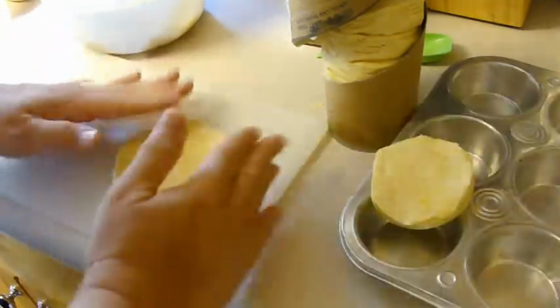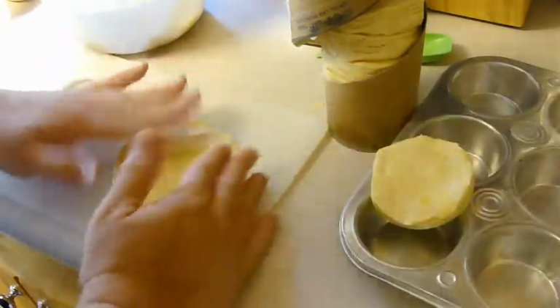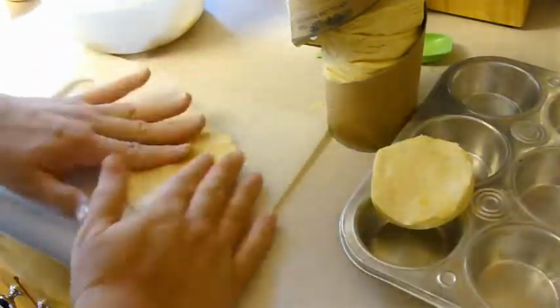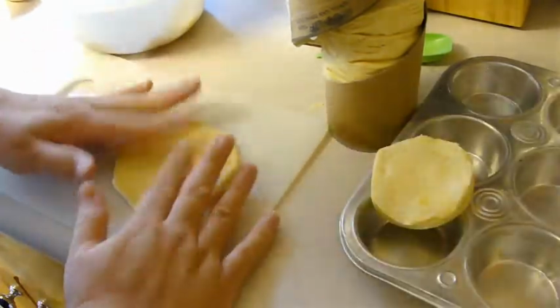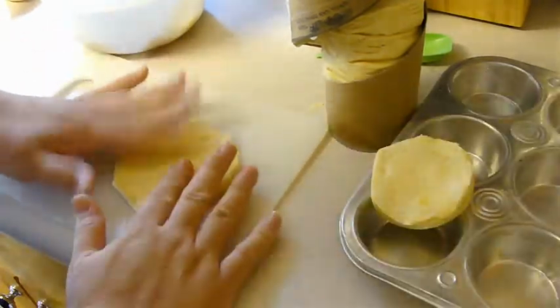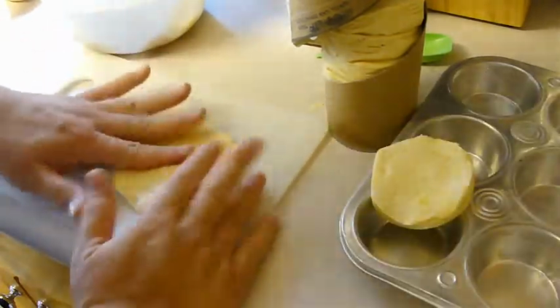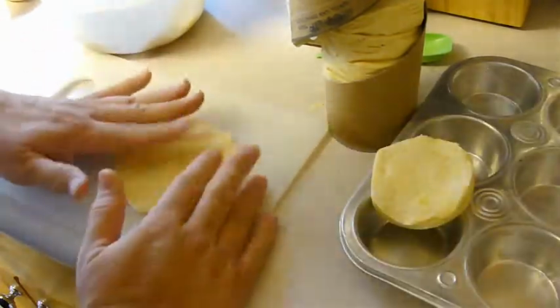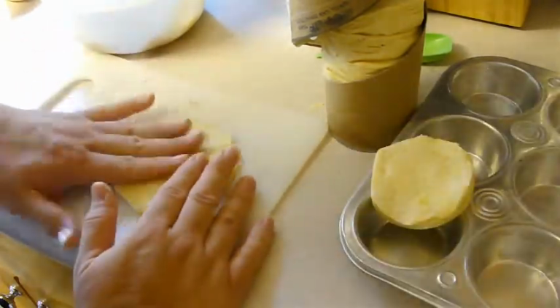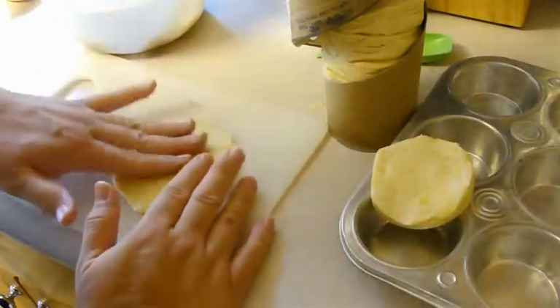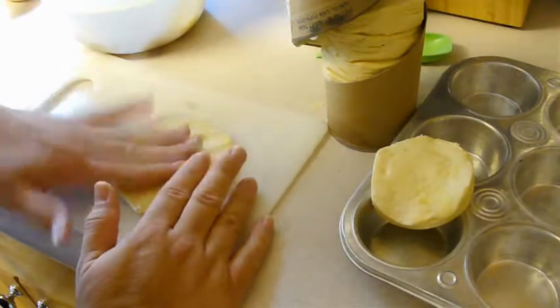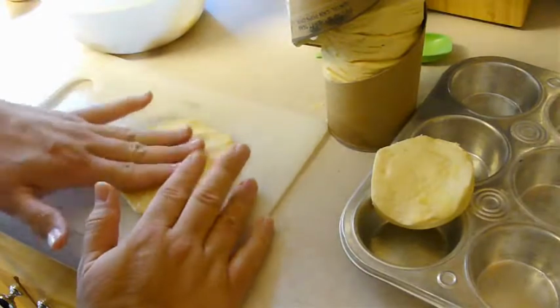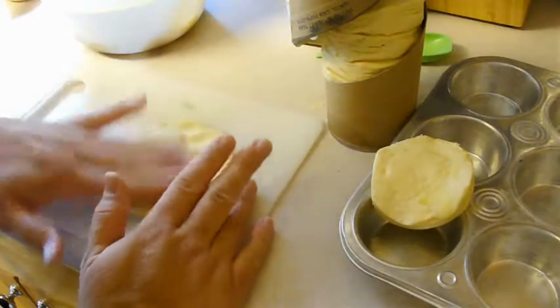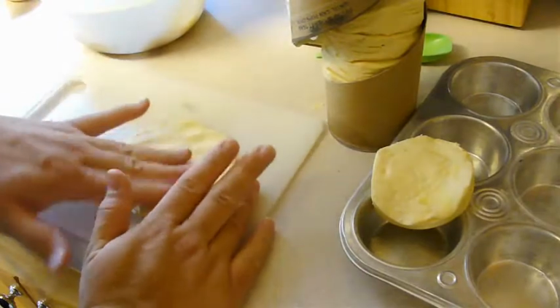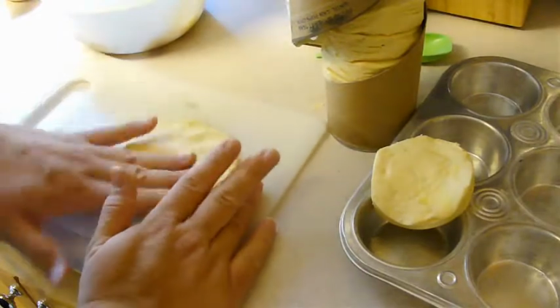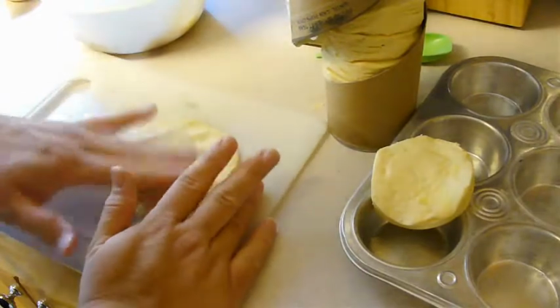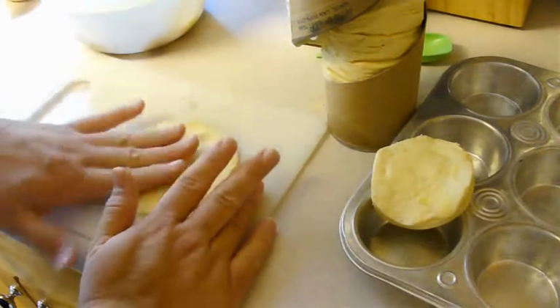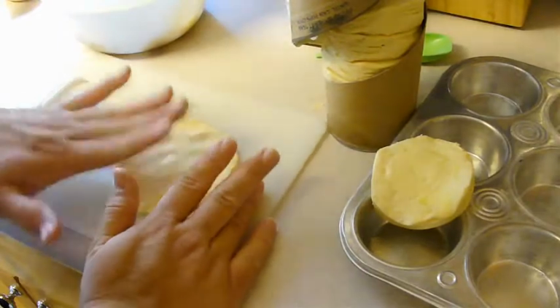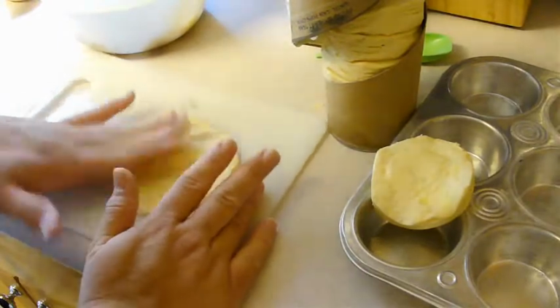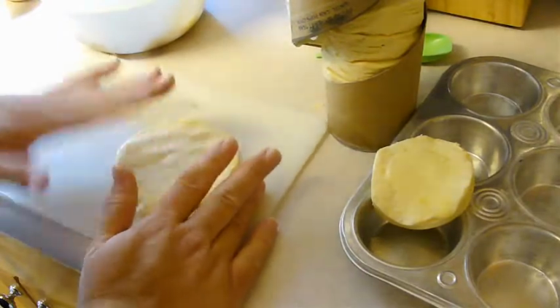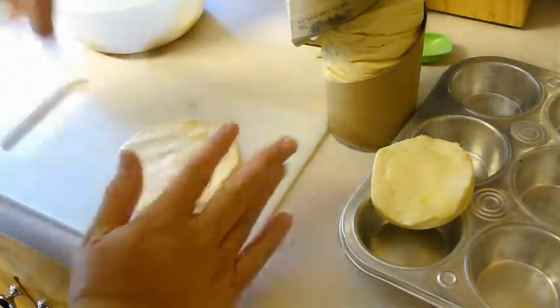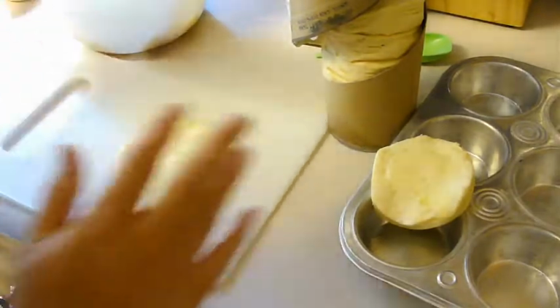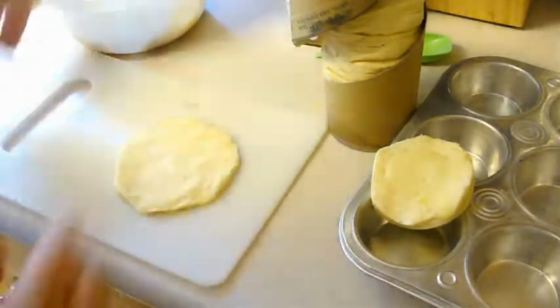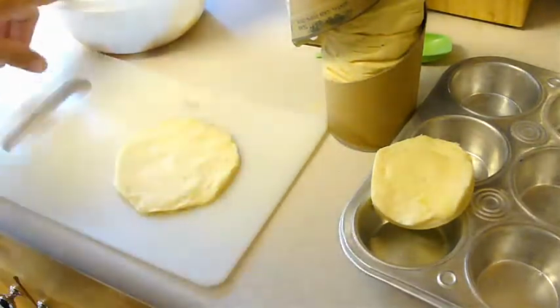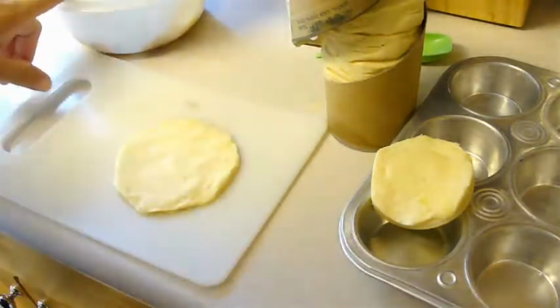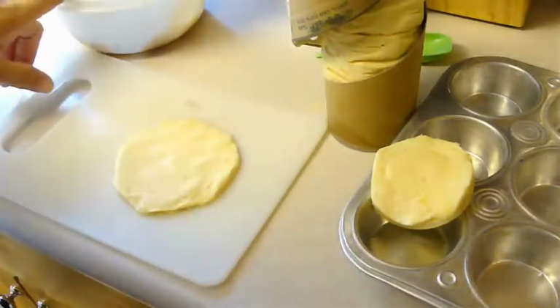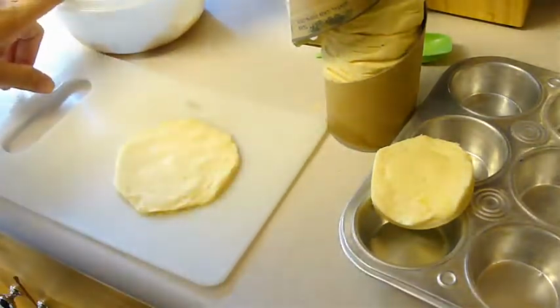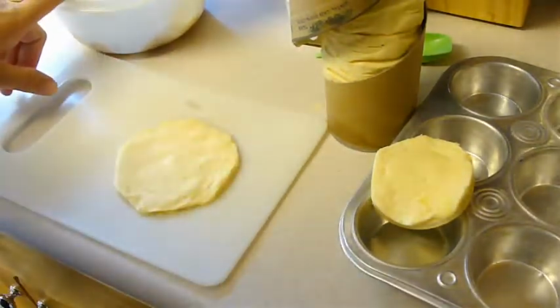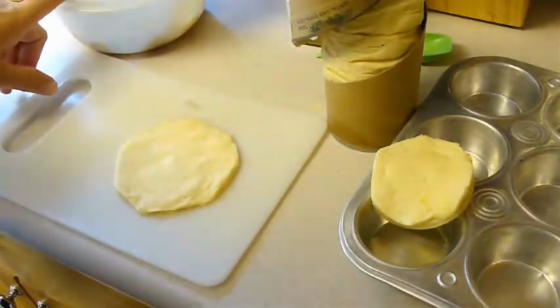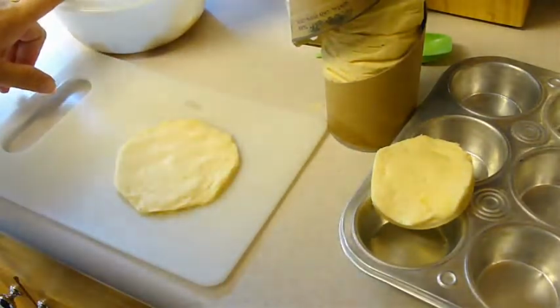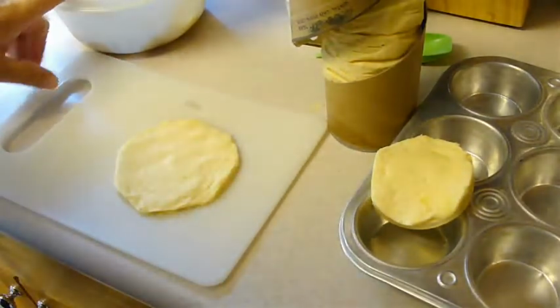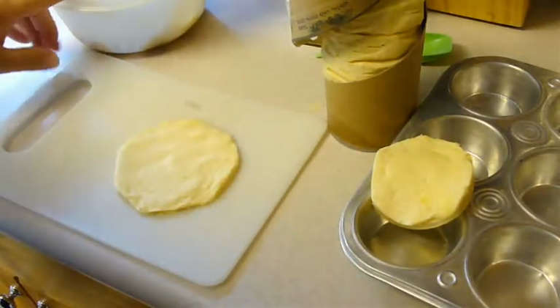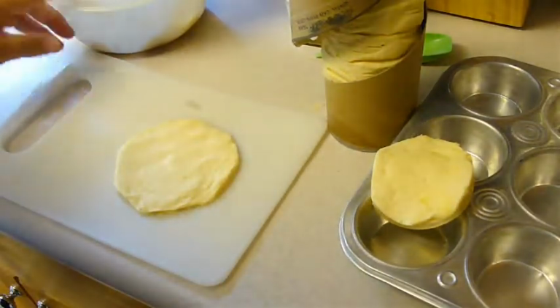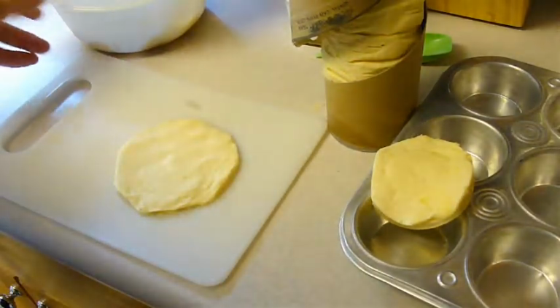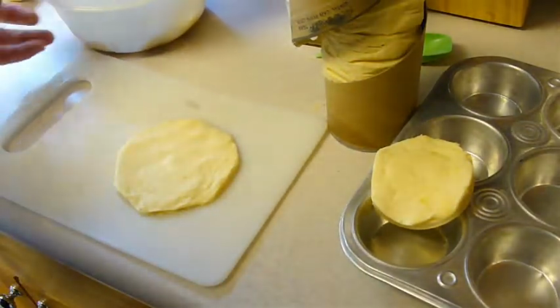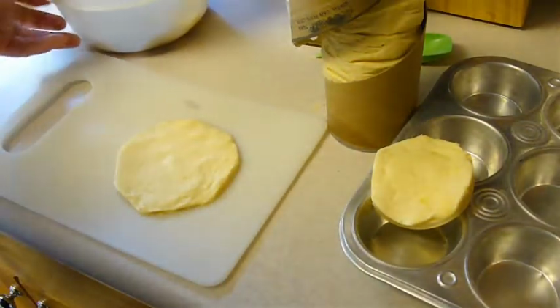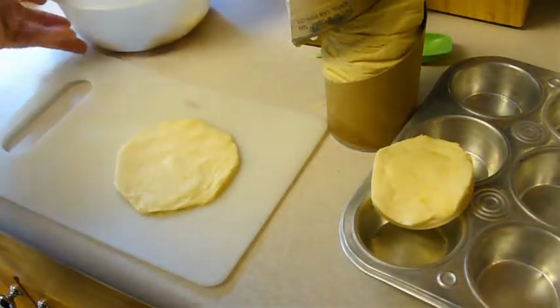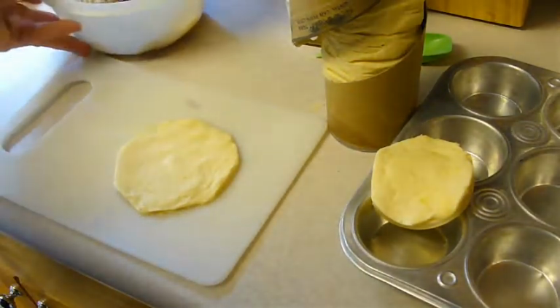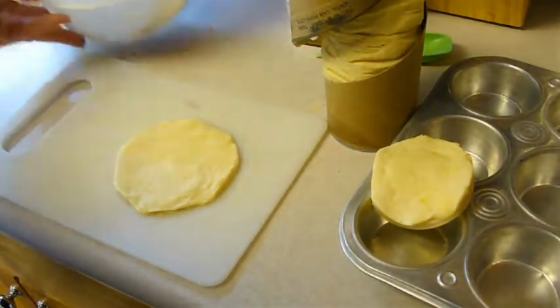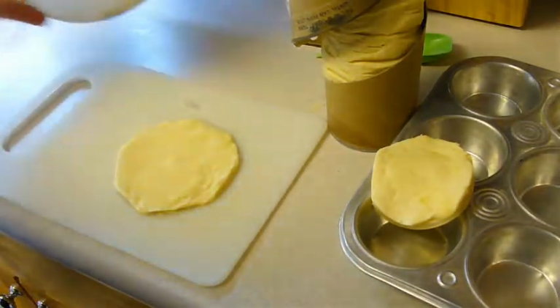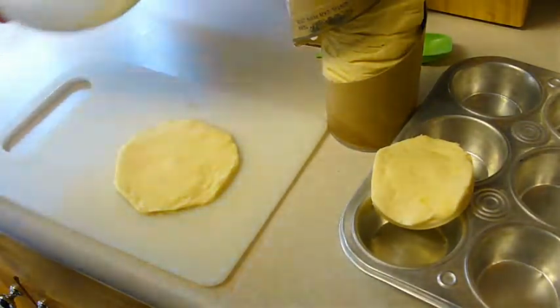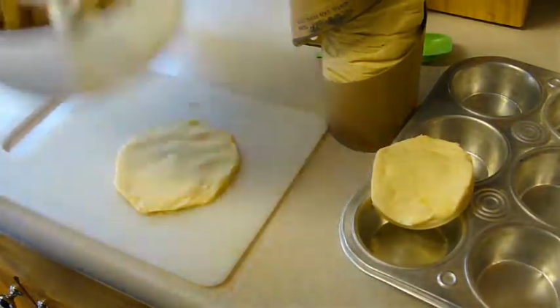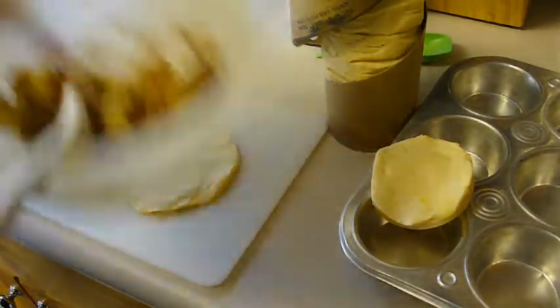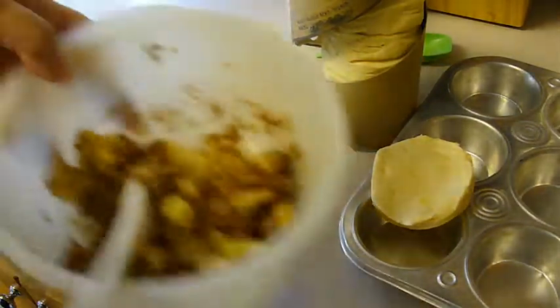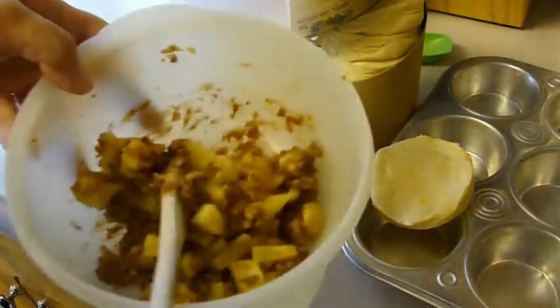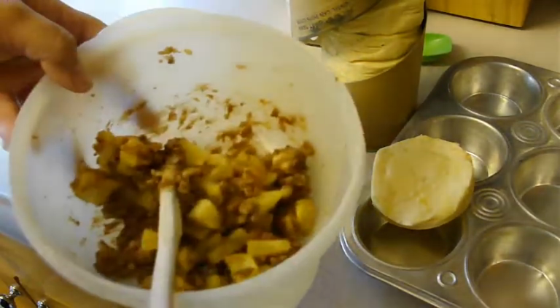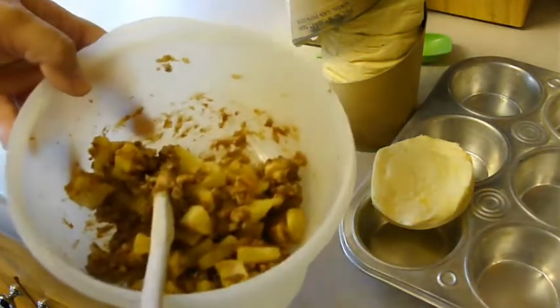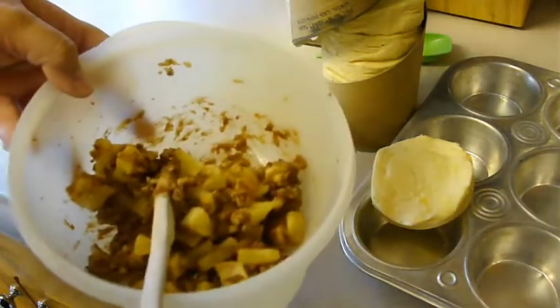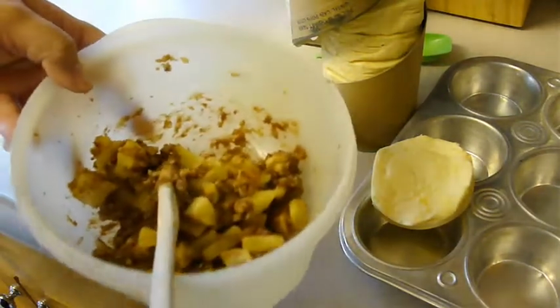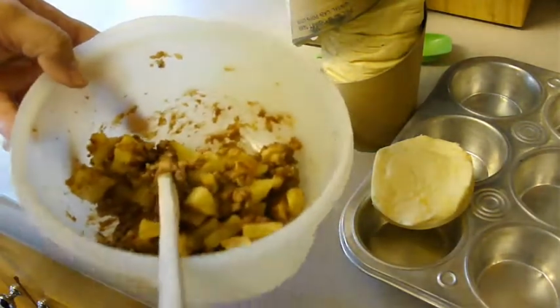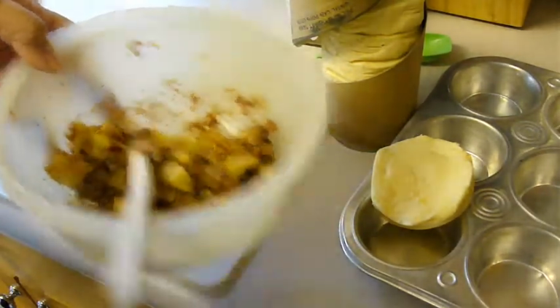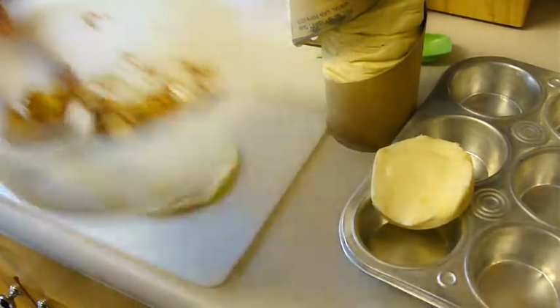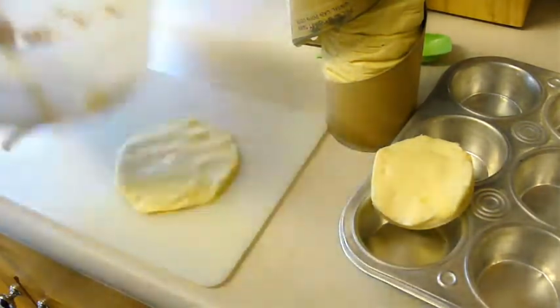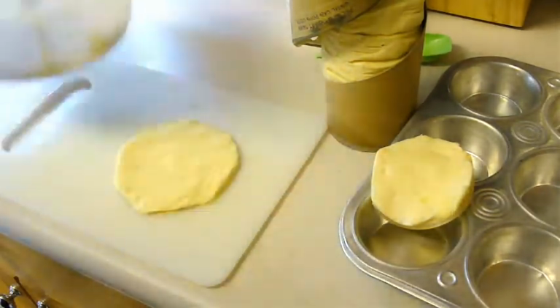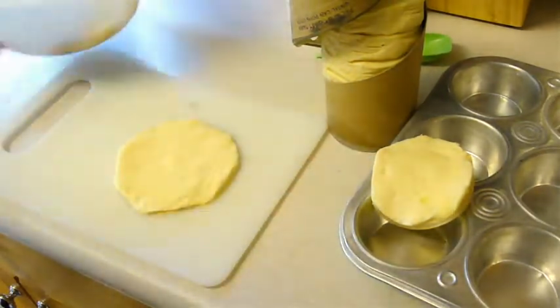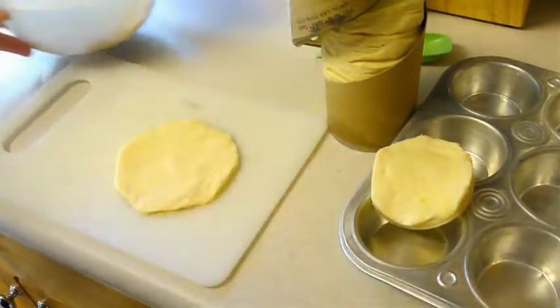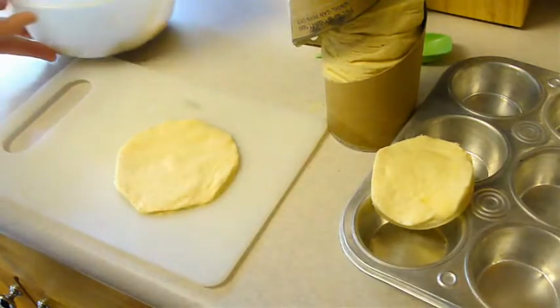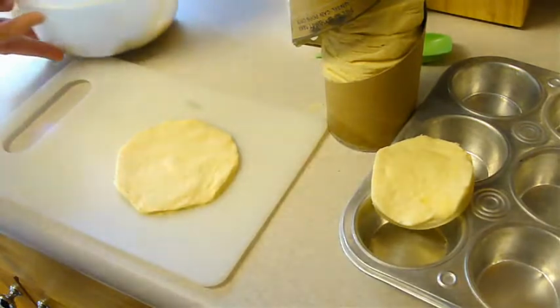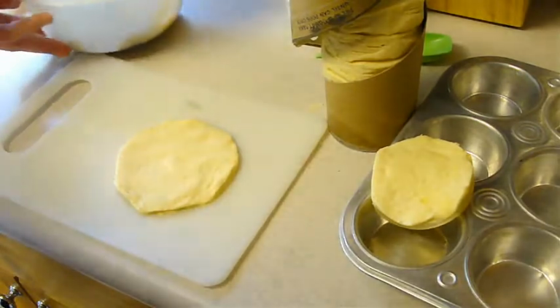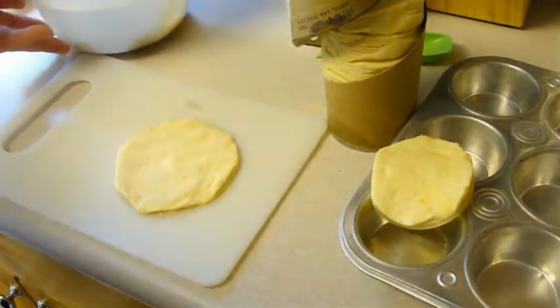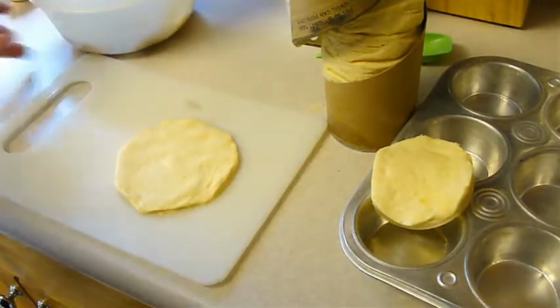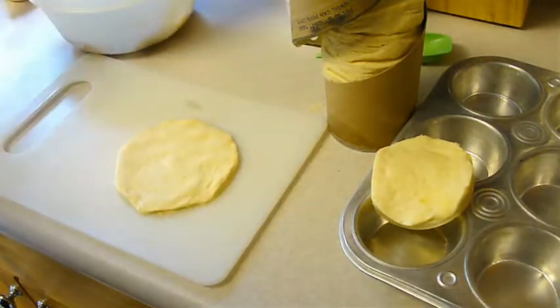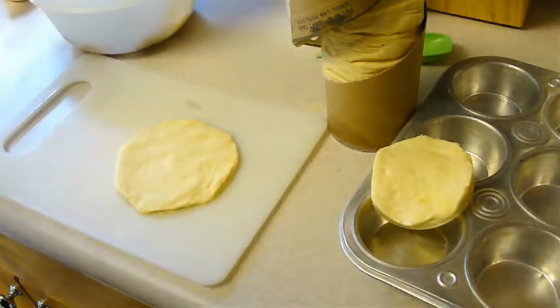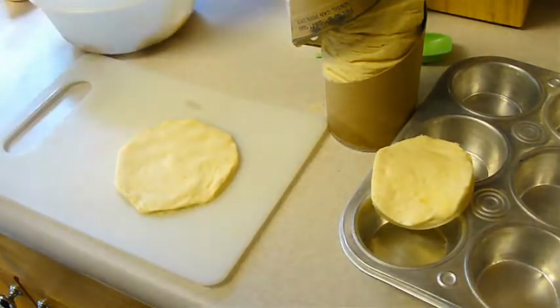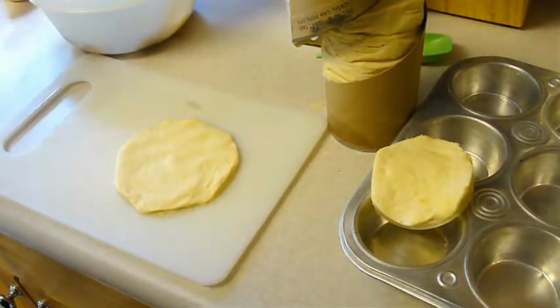You want to press each biscuit out to a five inch round and then we're going to fill each one with a fourth cup of the apple mixture and we'll be right back.